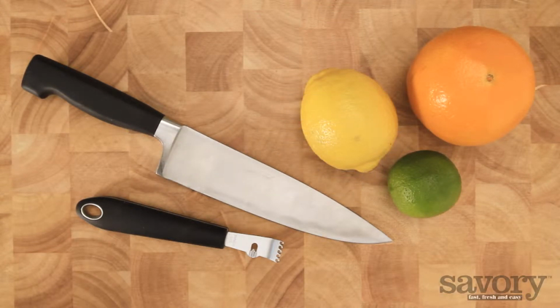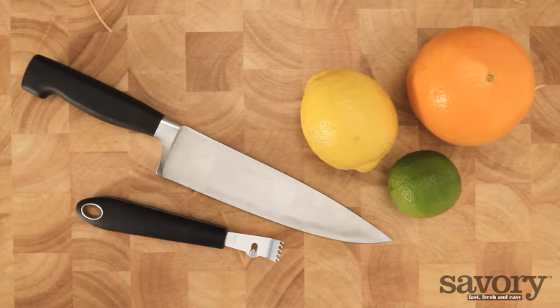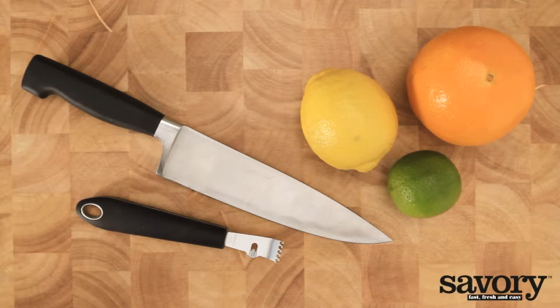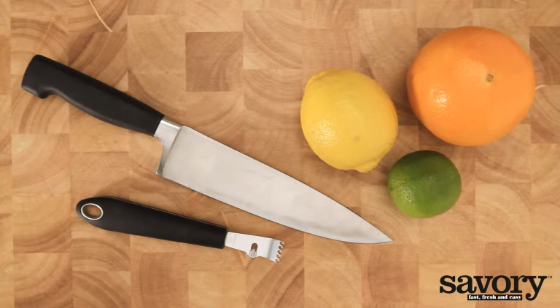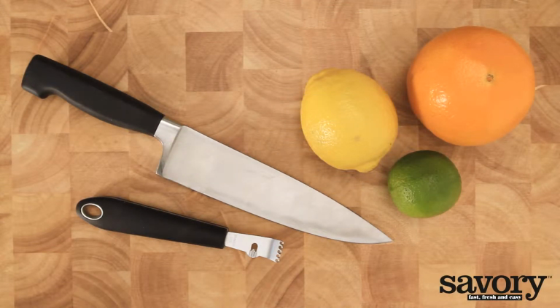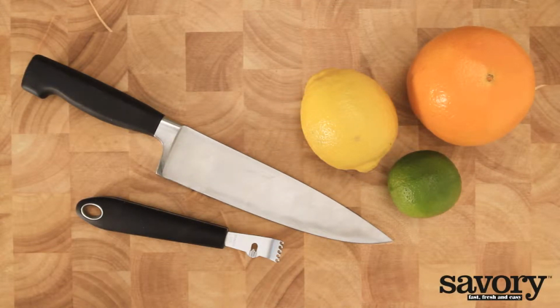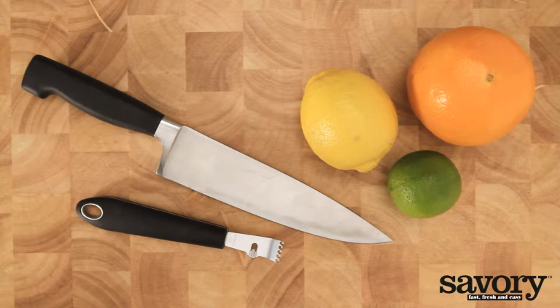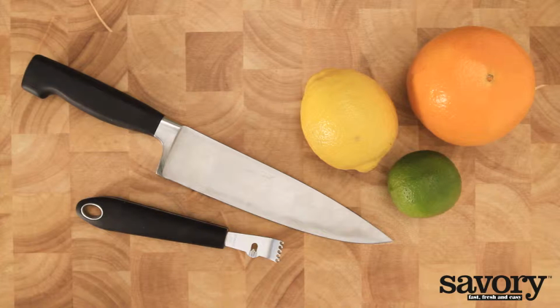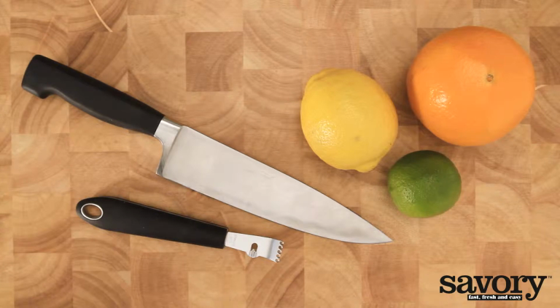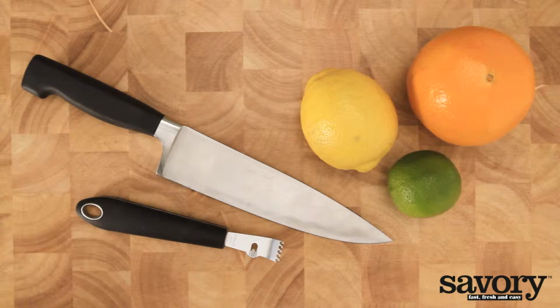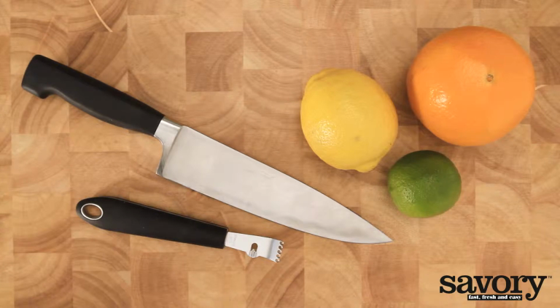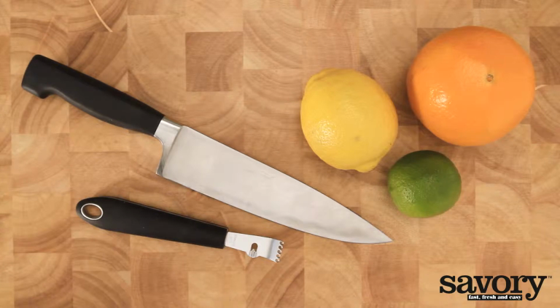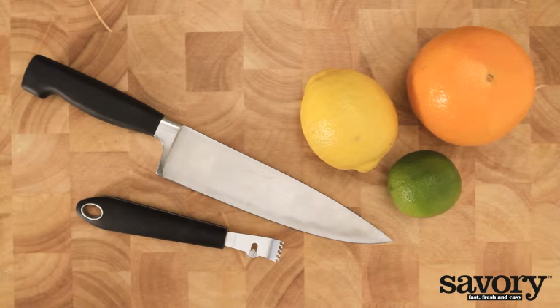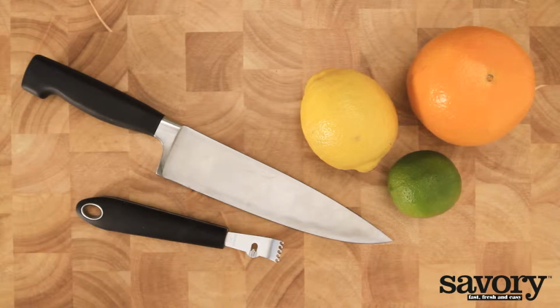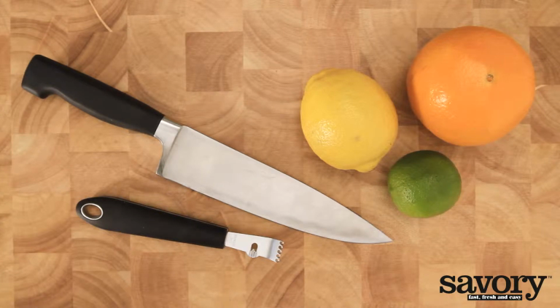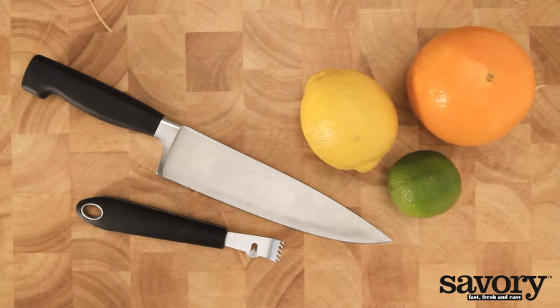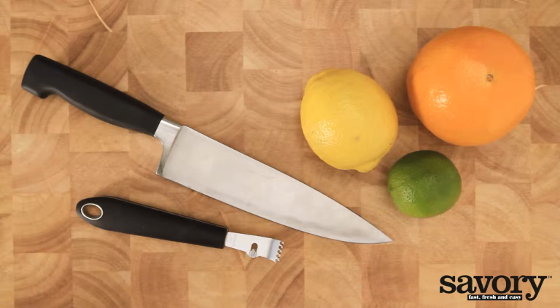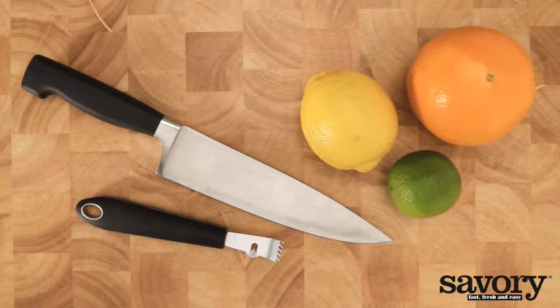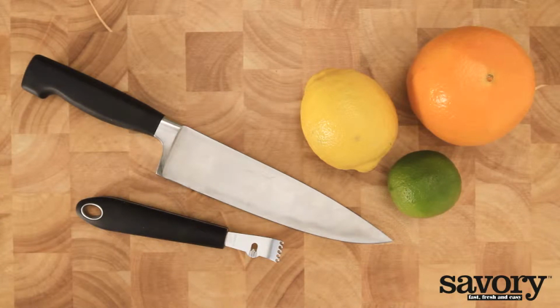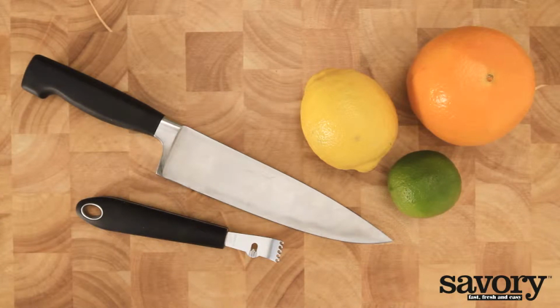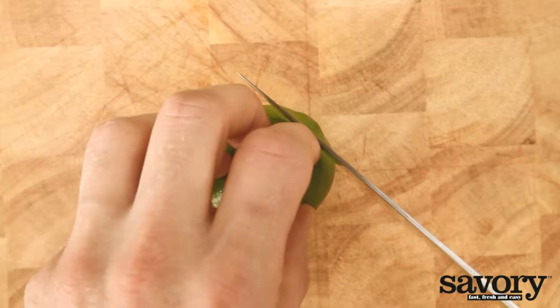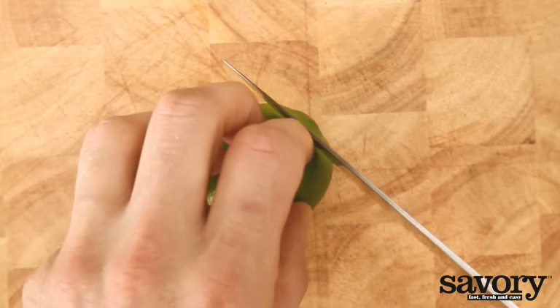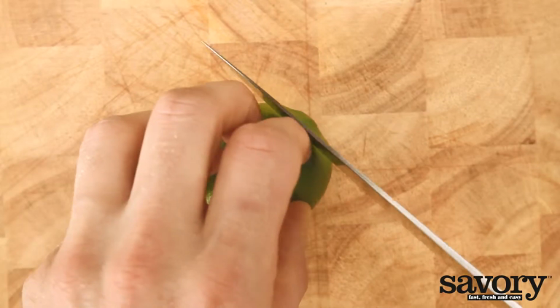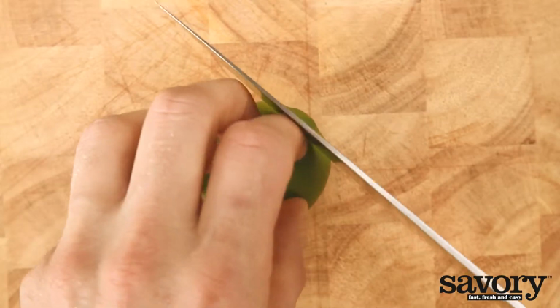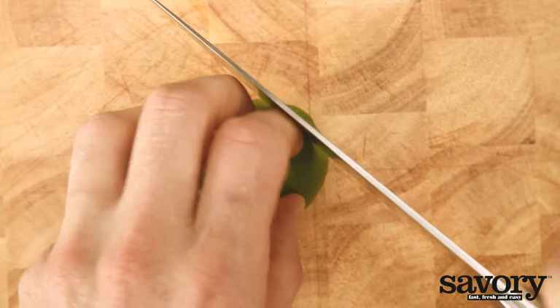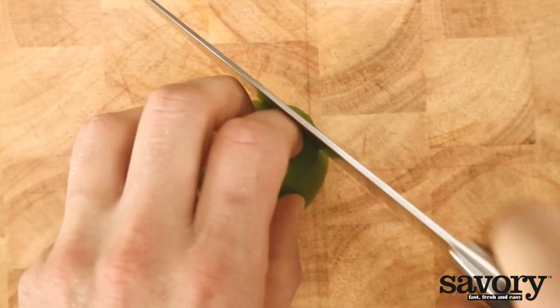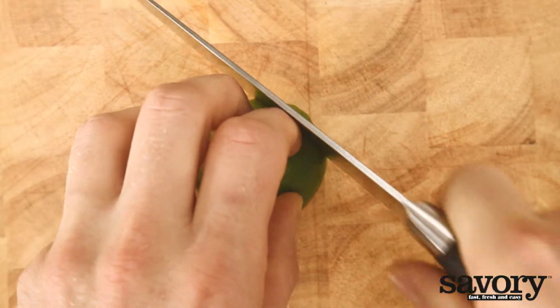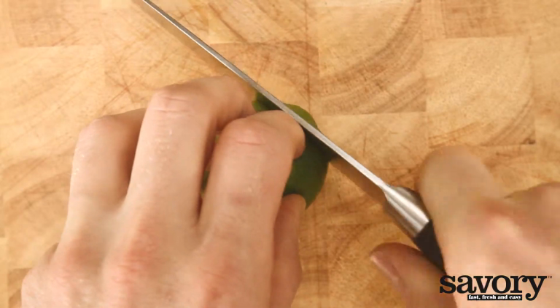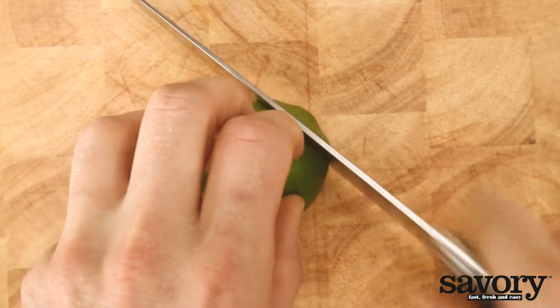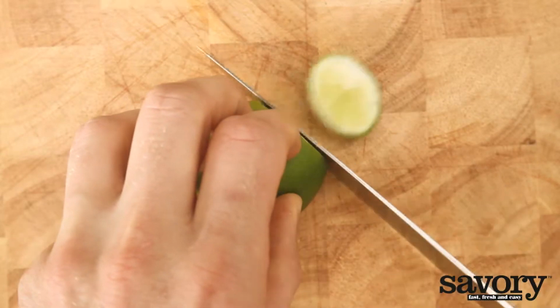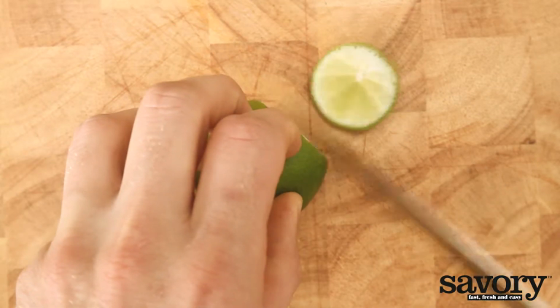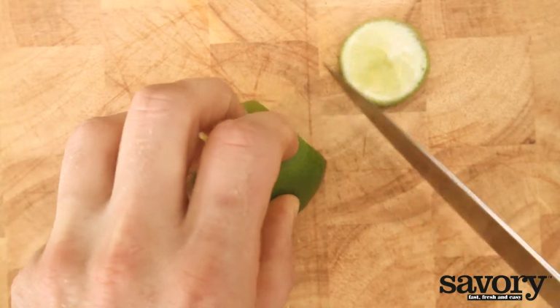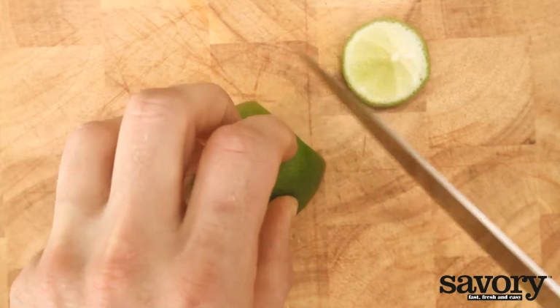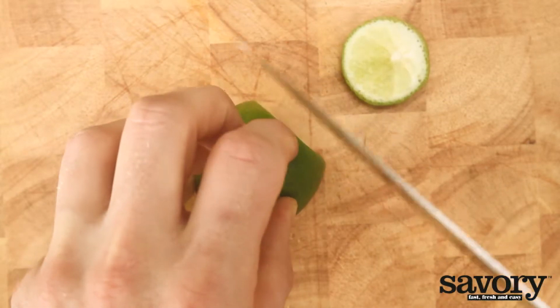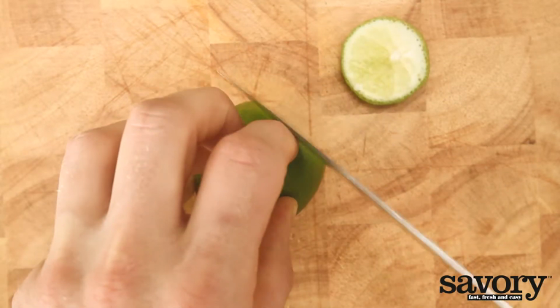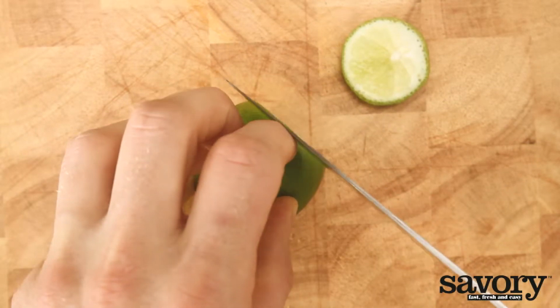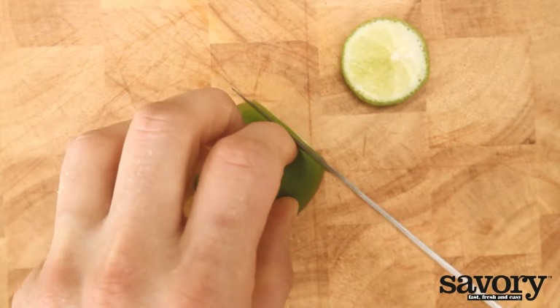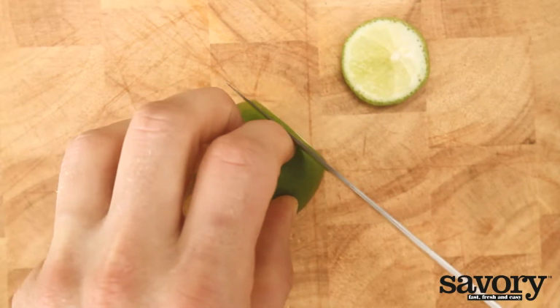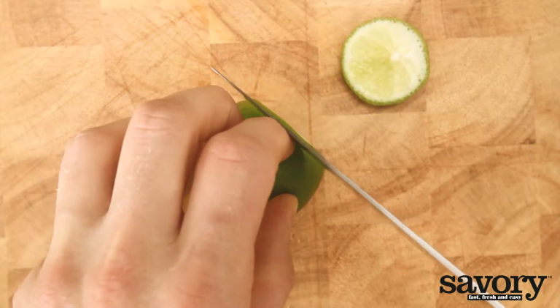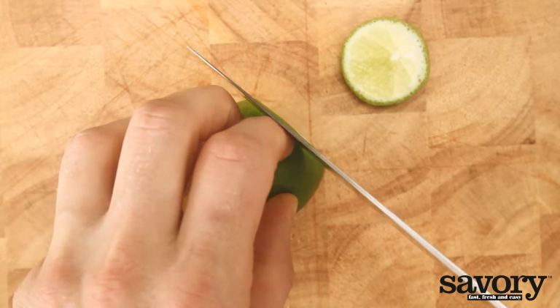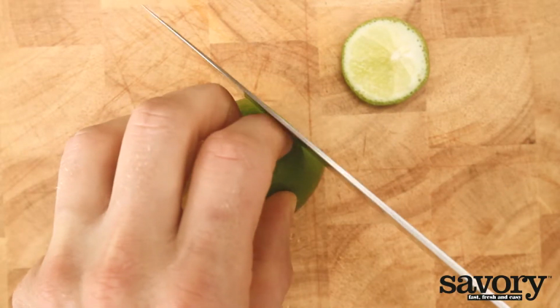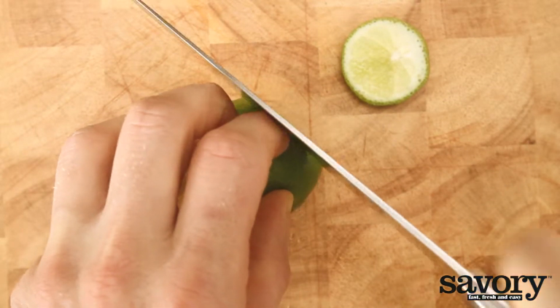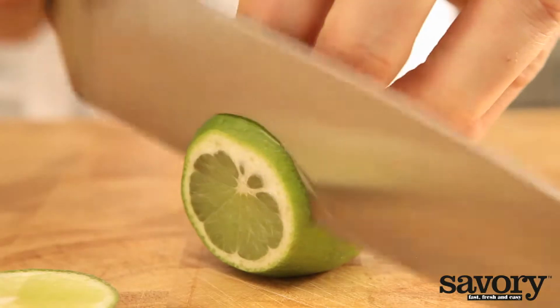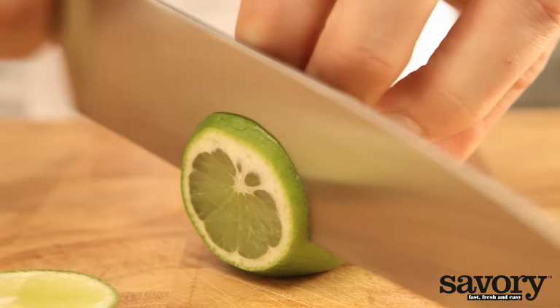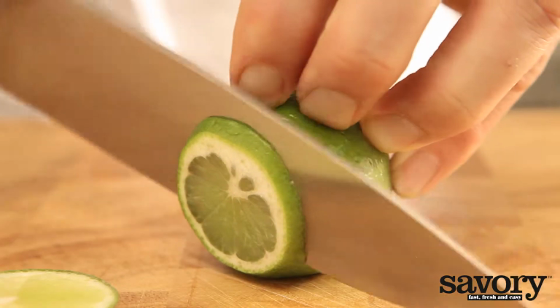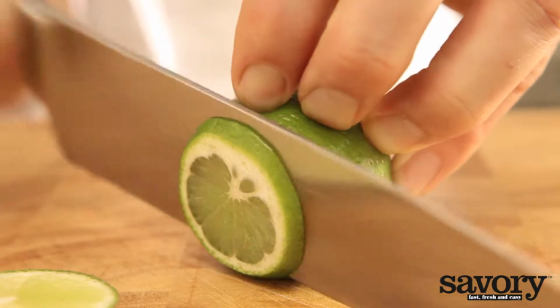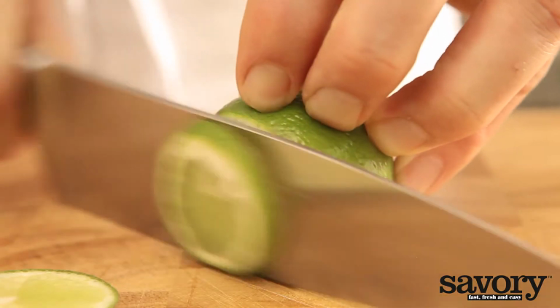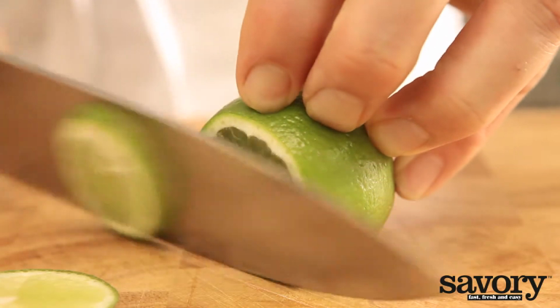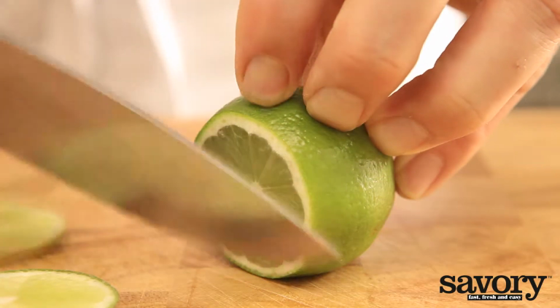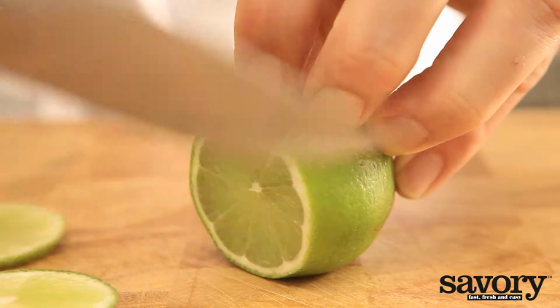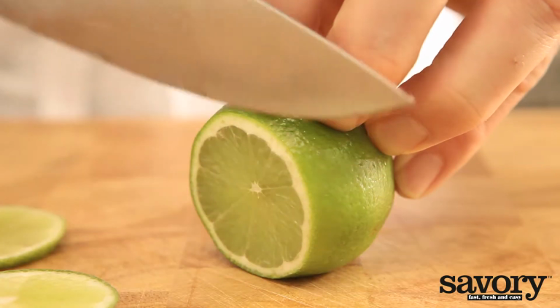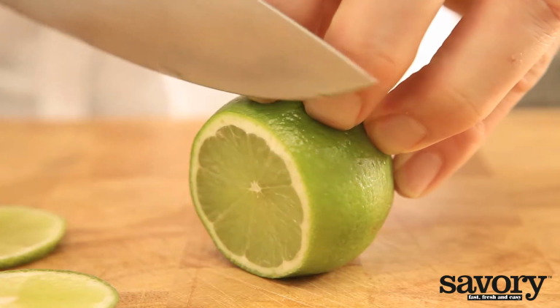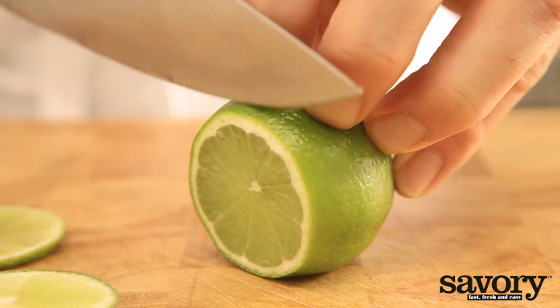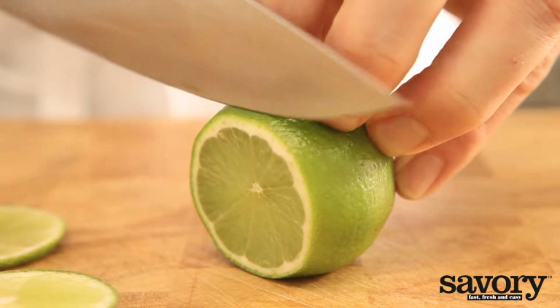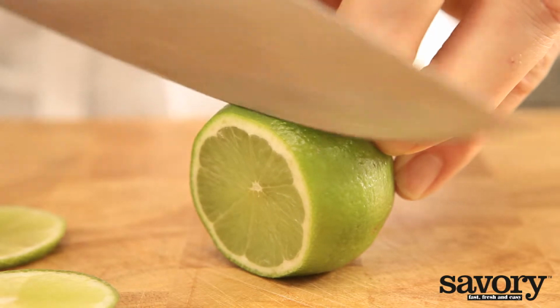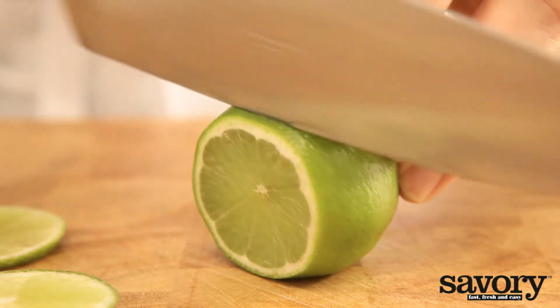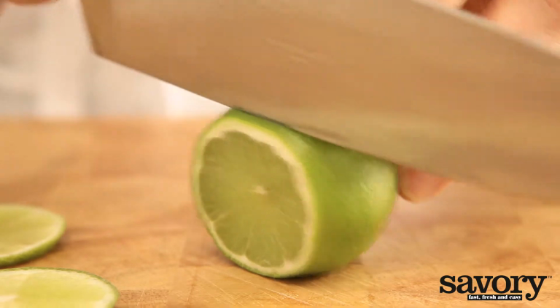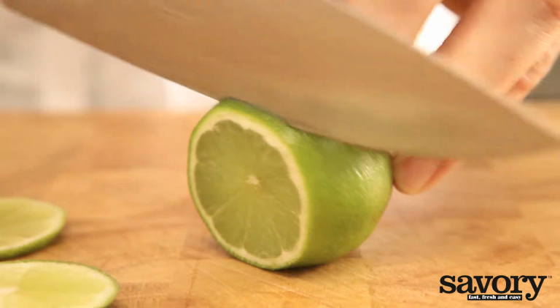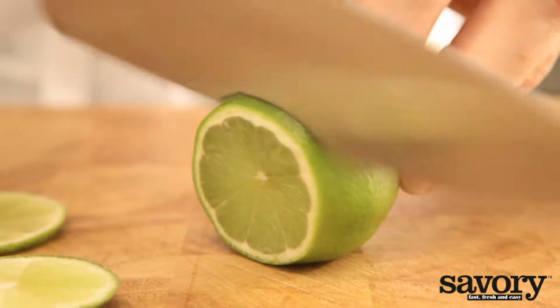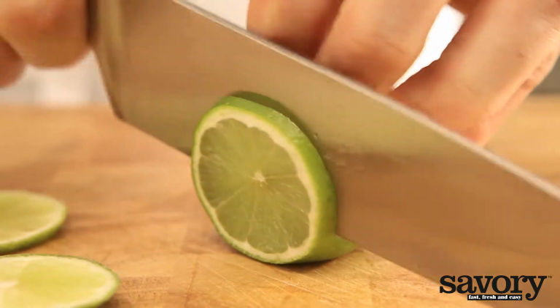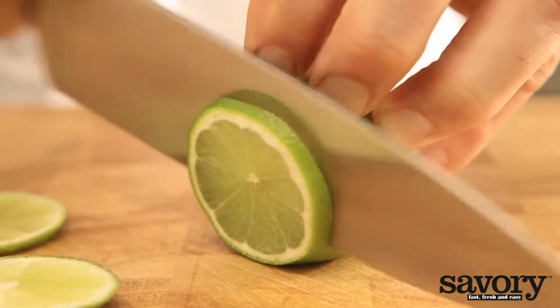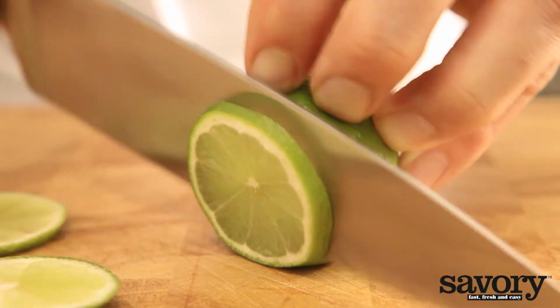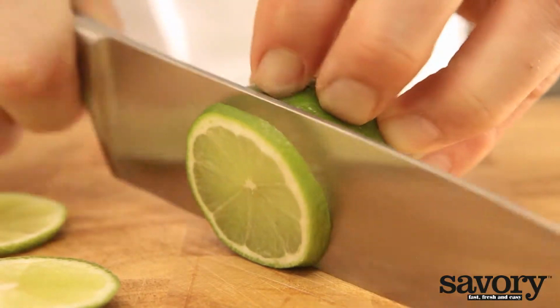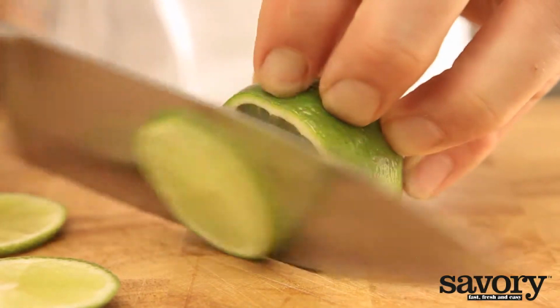Cut citrus fruit easily the savory way. Cut the fruit into thin slices. Here we're using a lime.